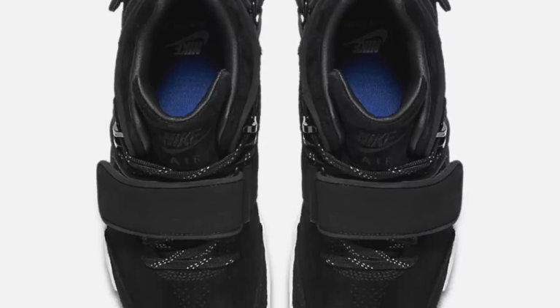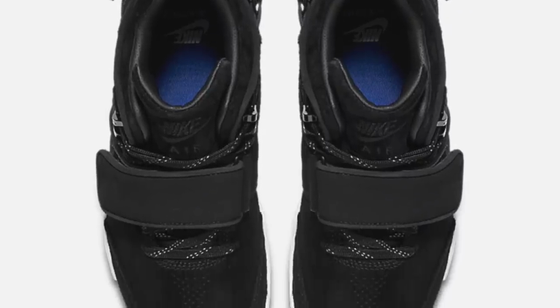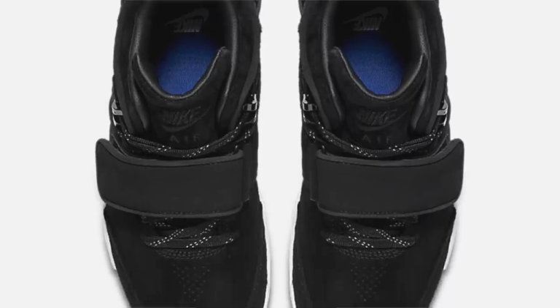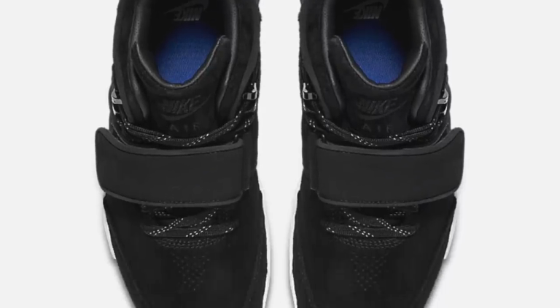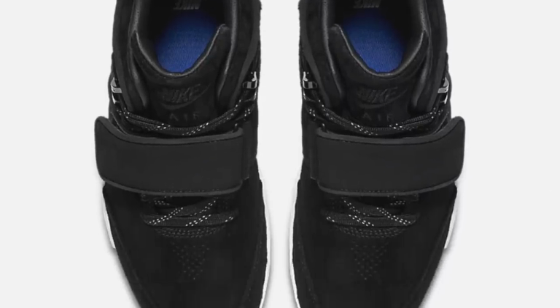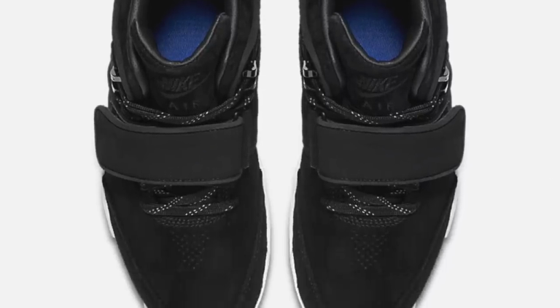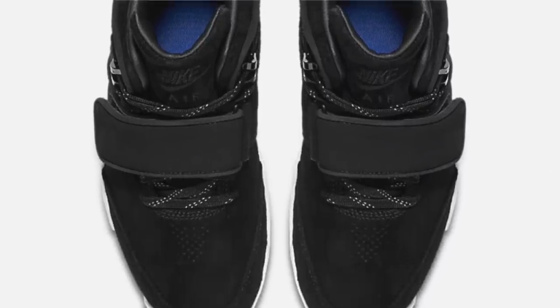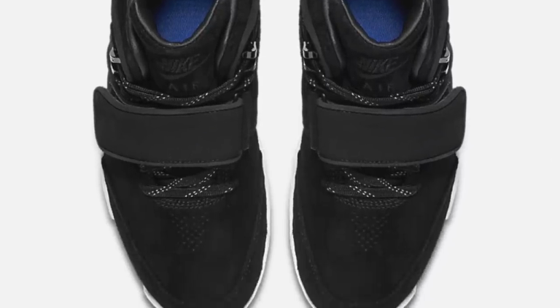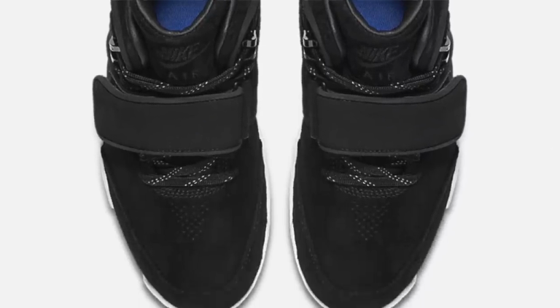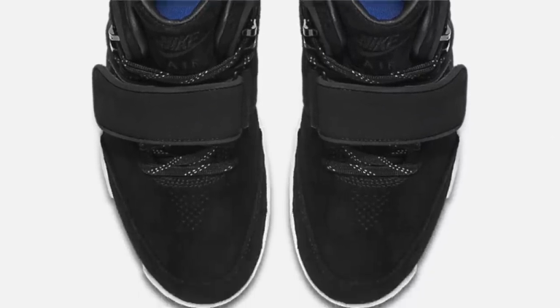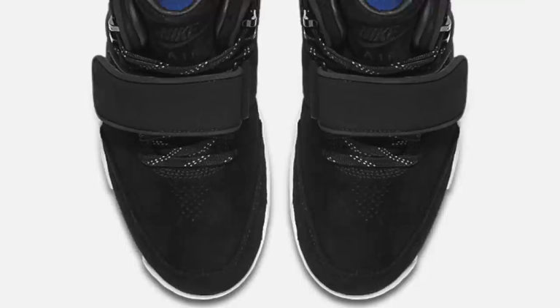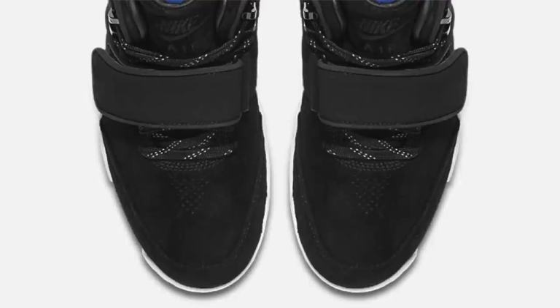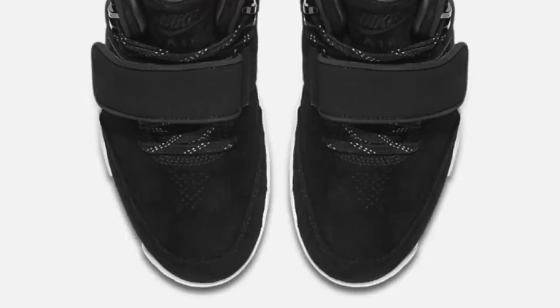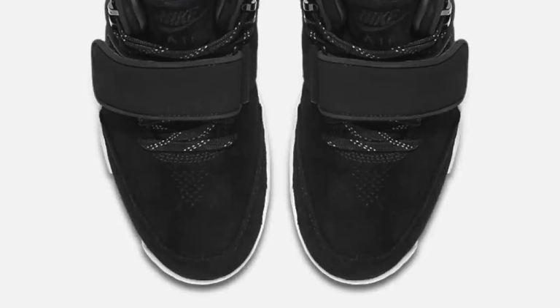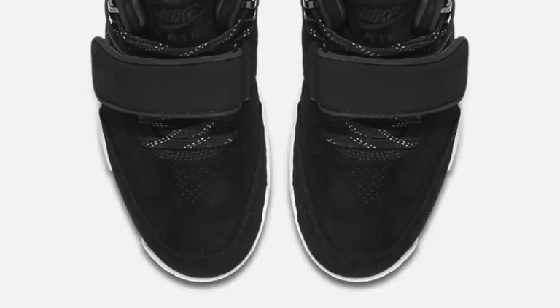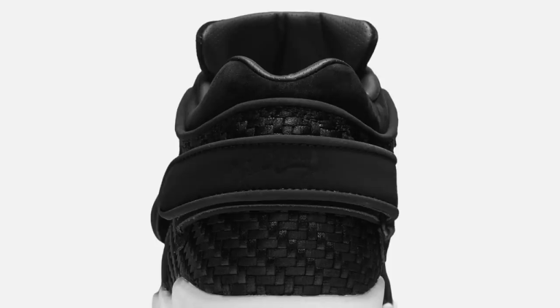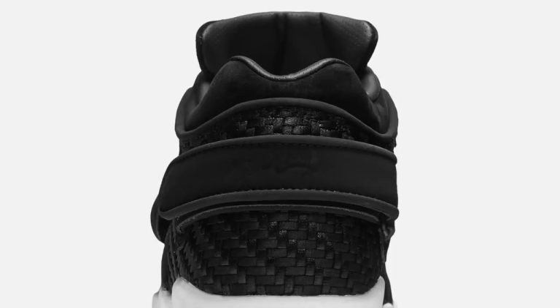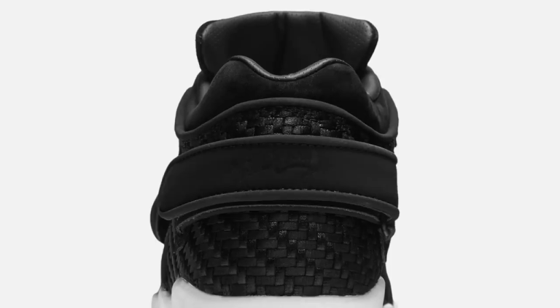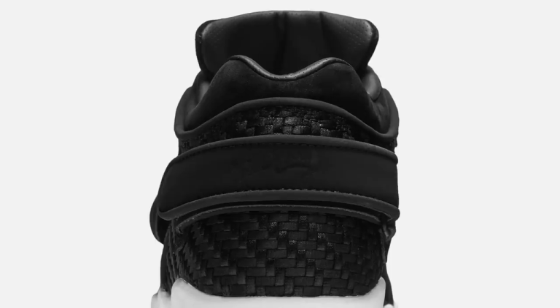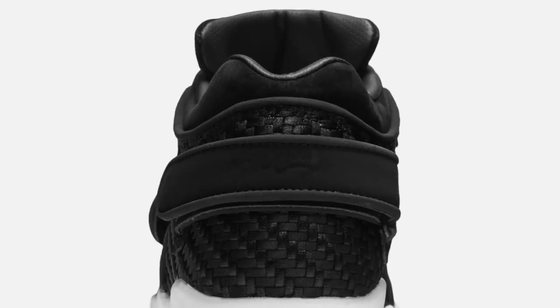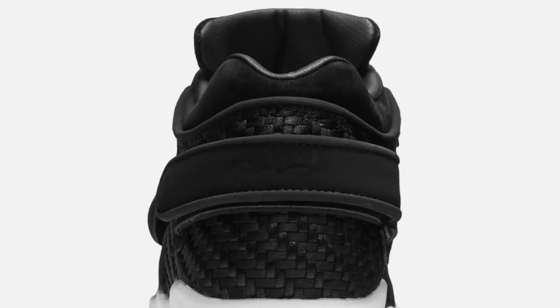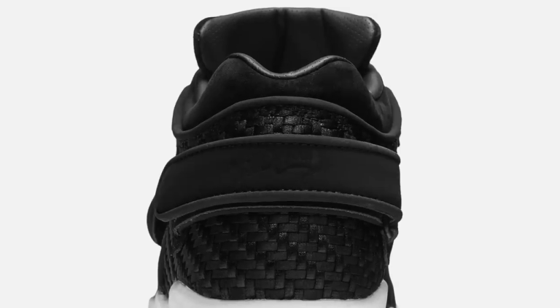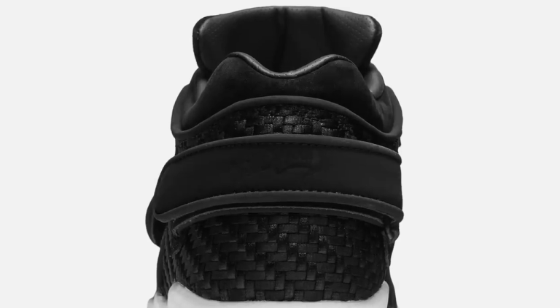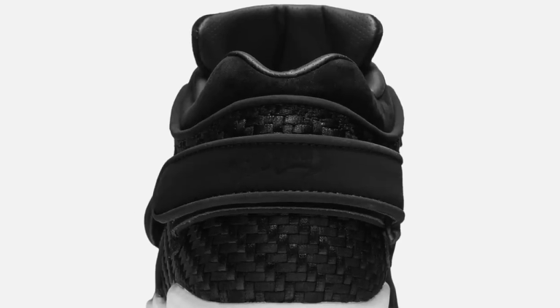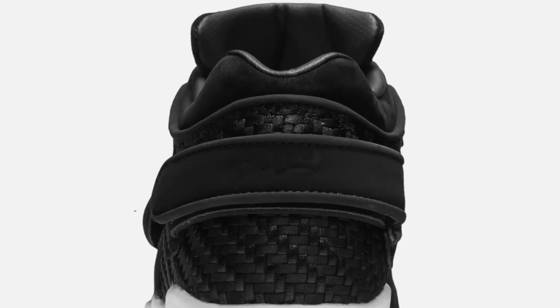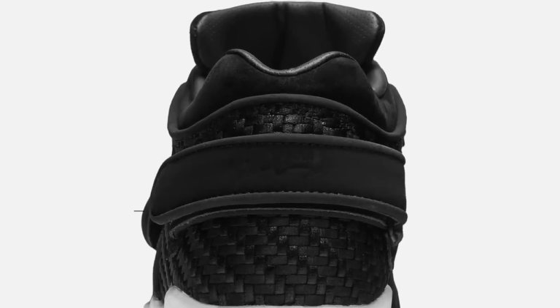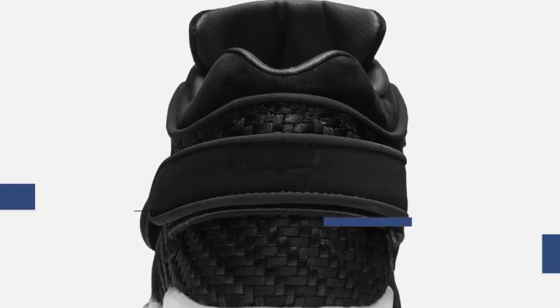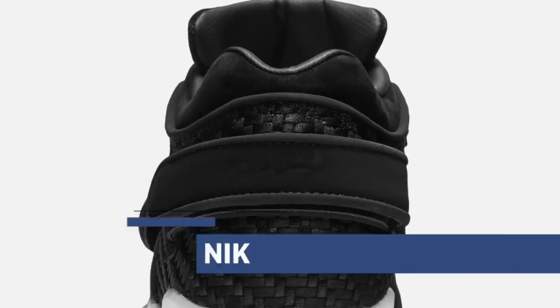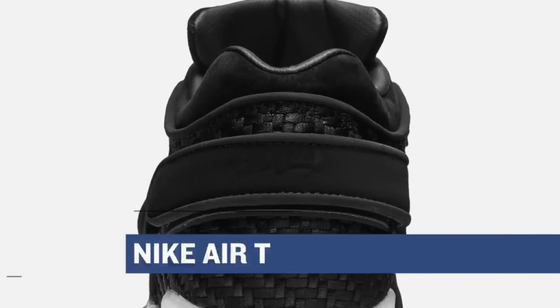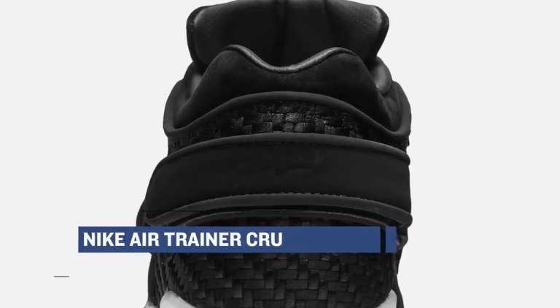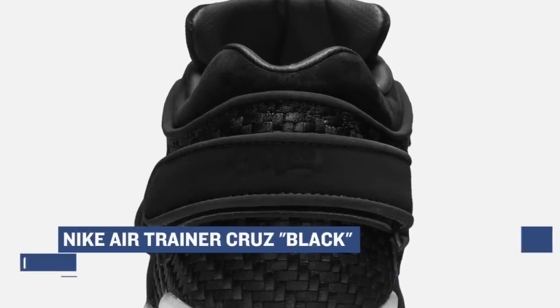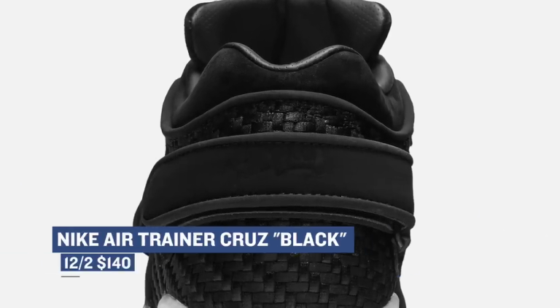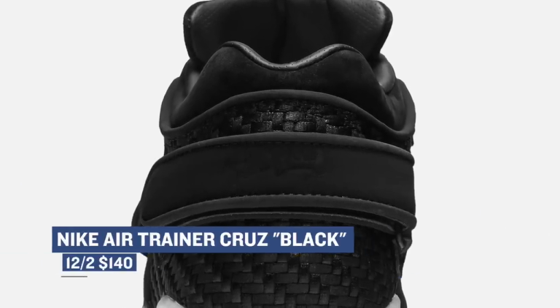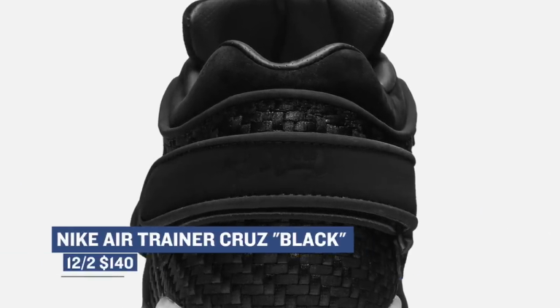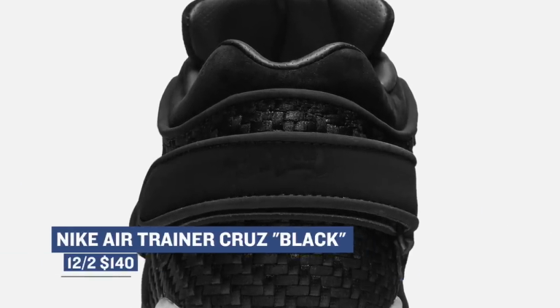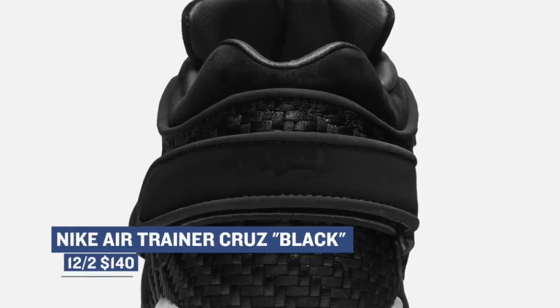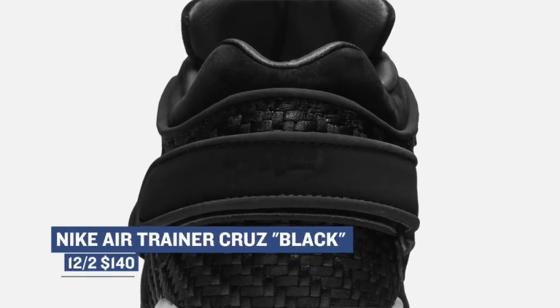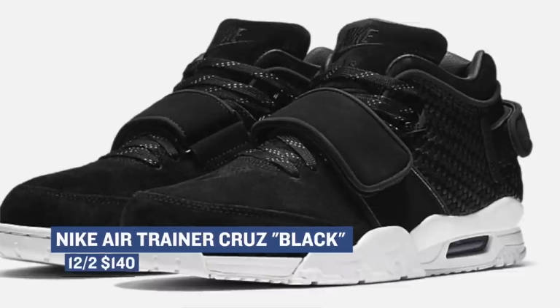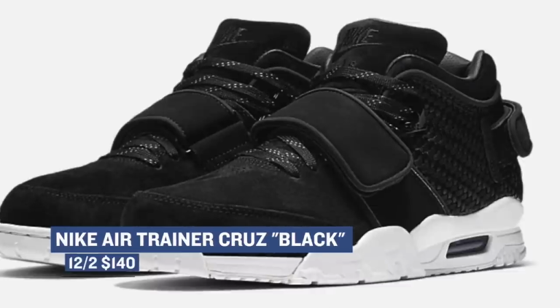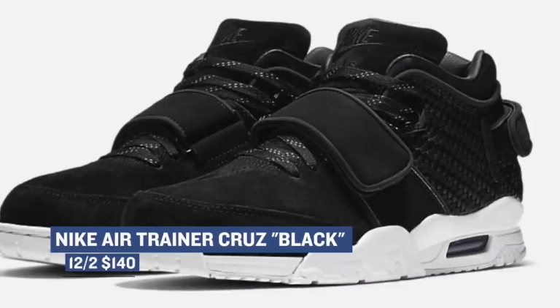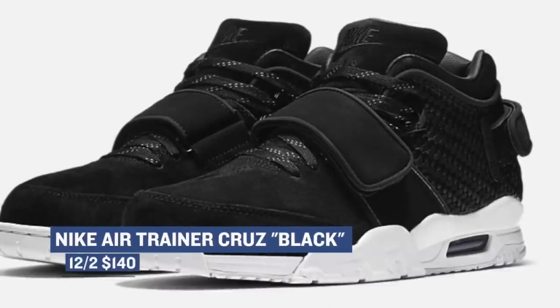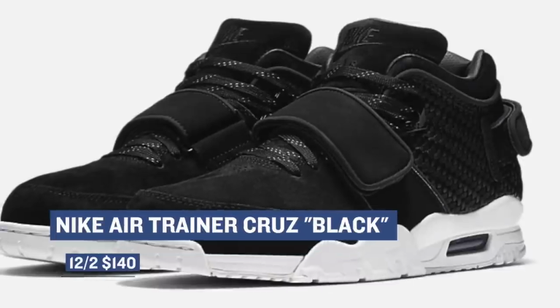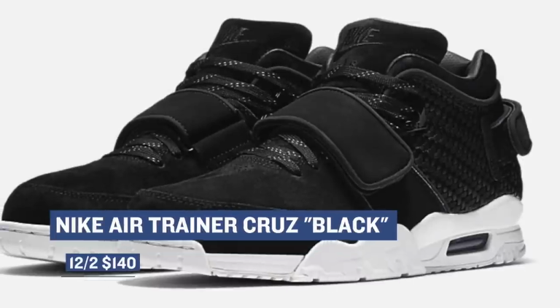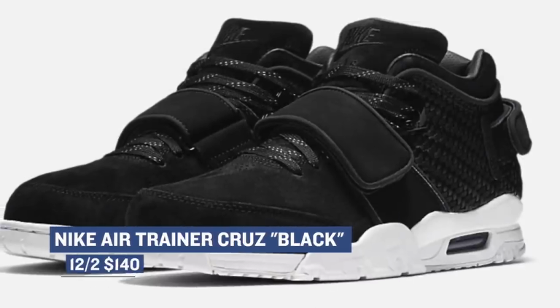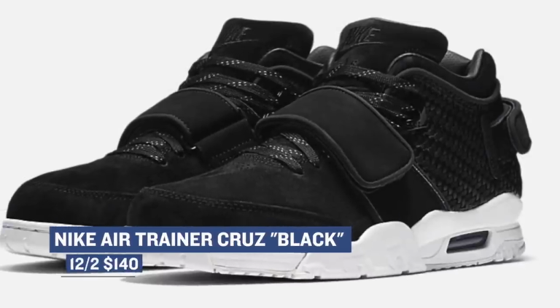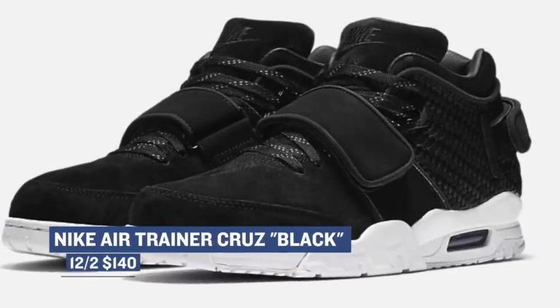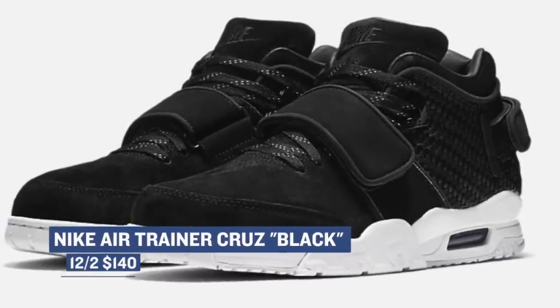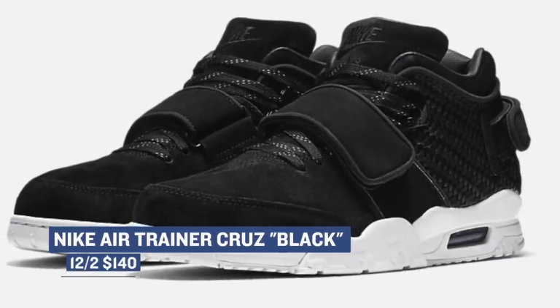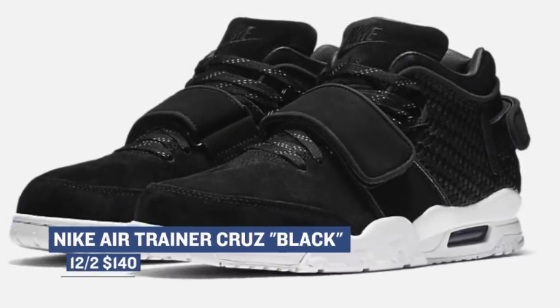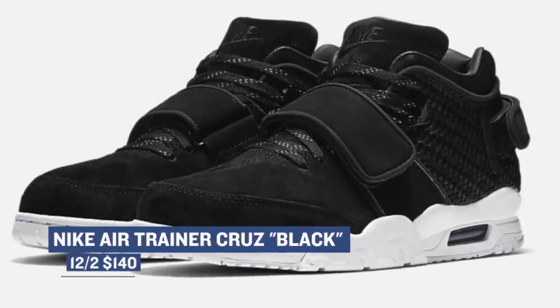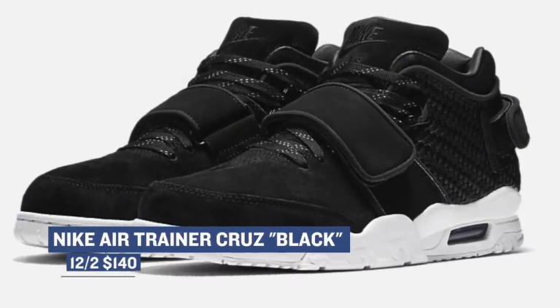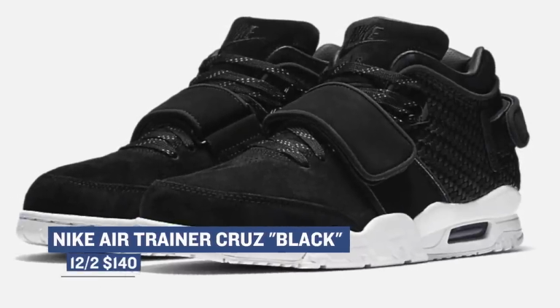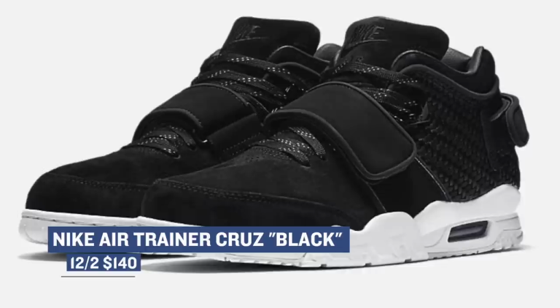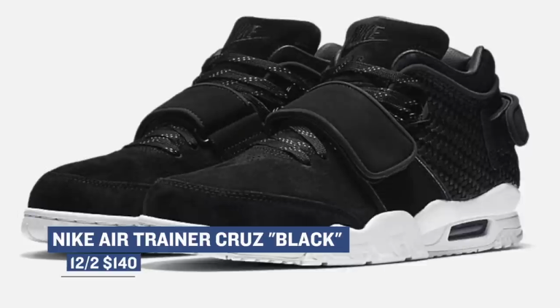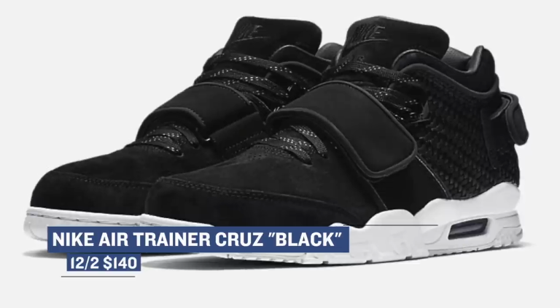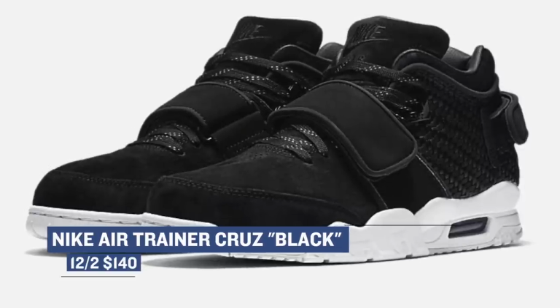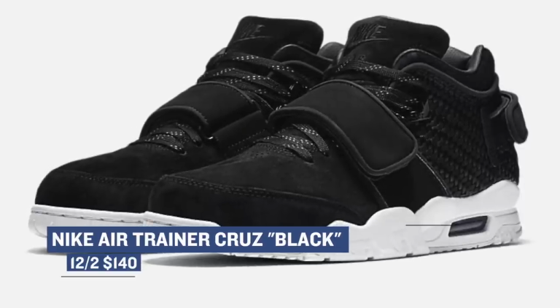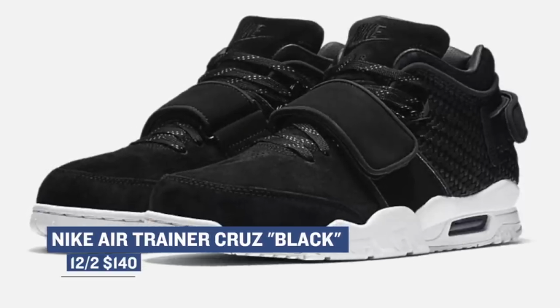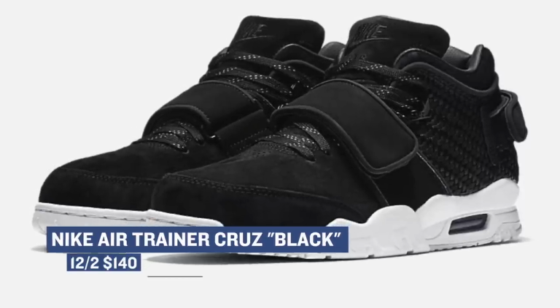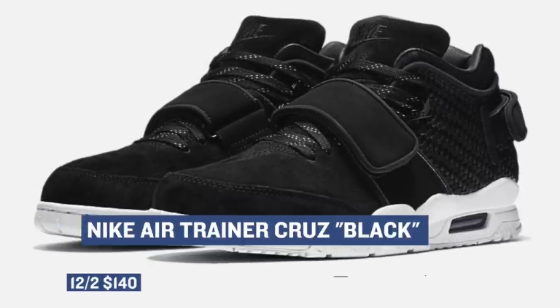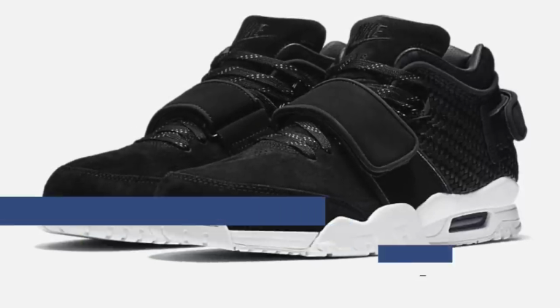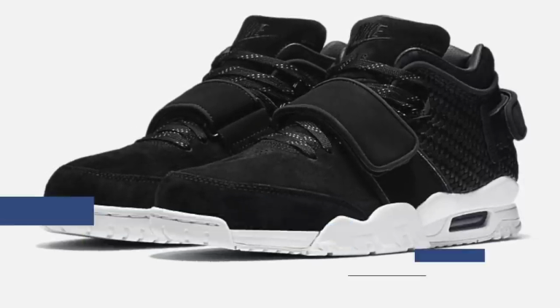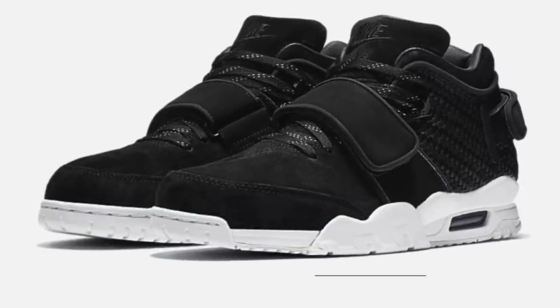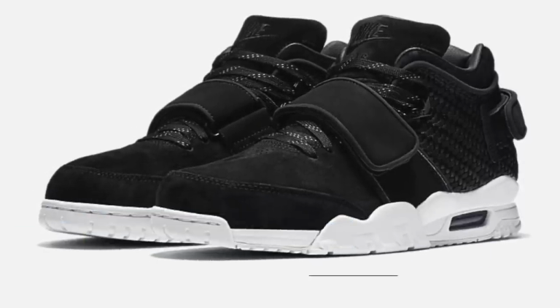Moving ahead to Friday, there seems to be only one big release on that day, and it is the Nike Trainer for Victor Cruz in black. This pair actually reminds me of the Air Jordan 3 in black and white, and those are going to cost you $140.